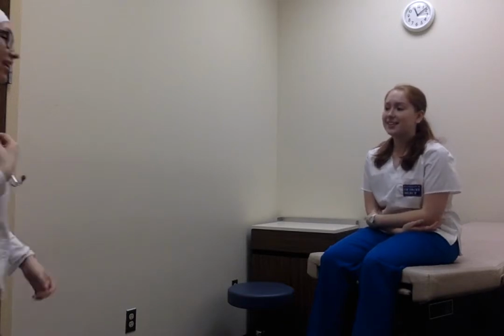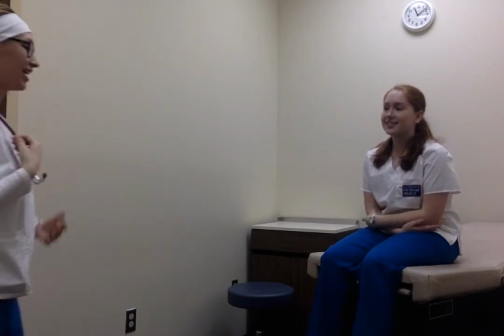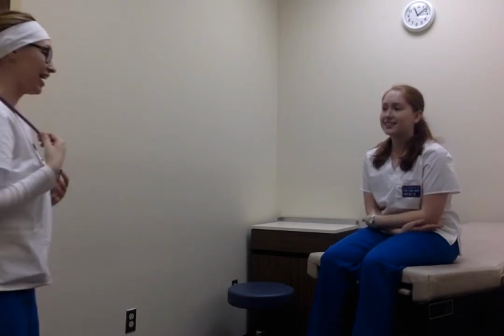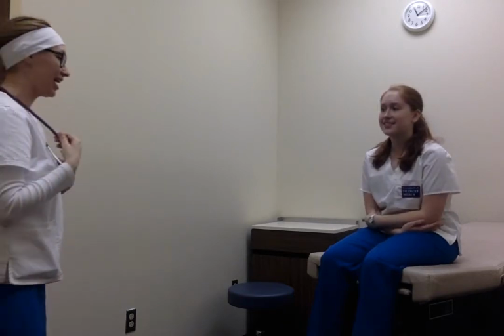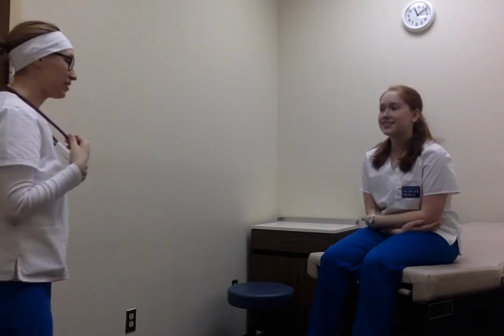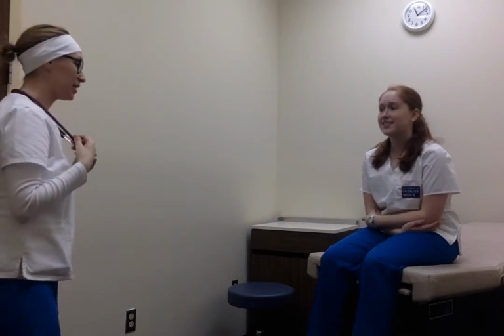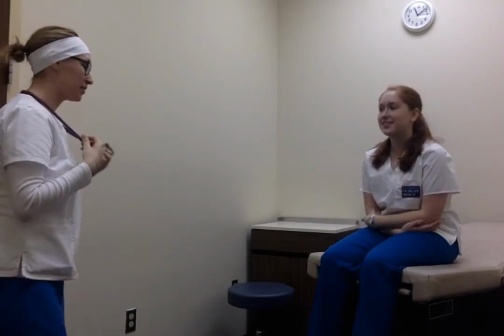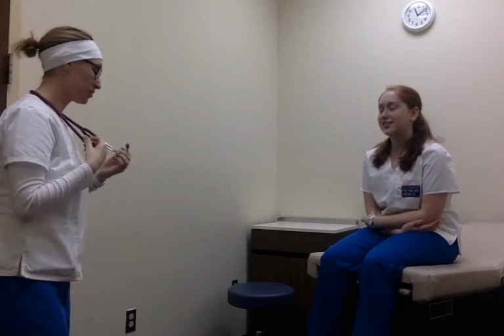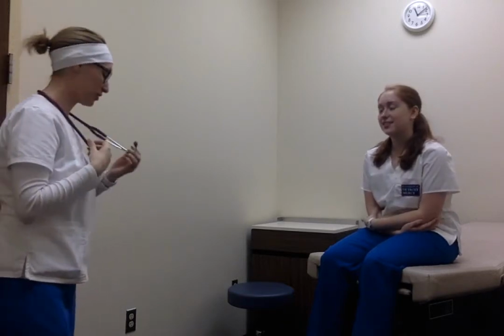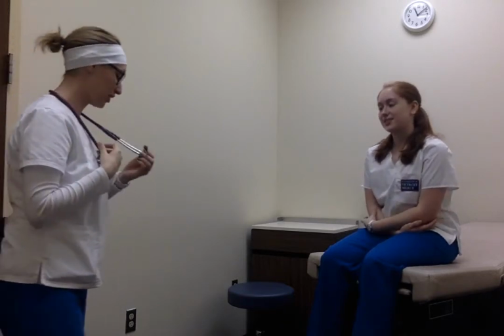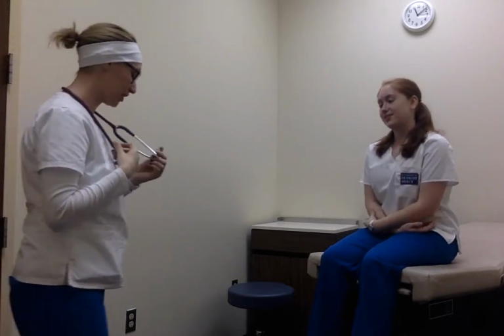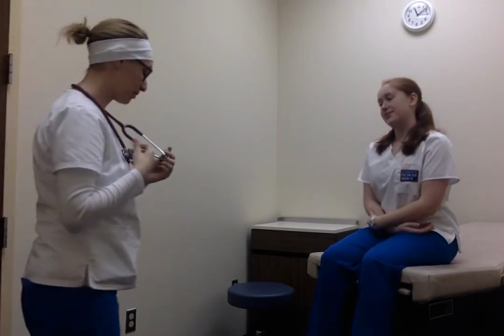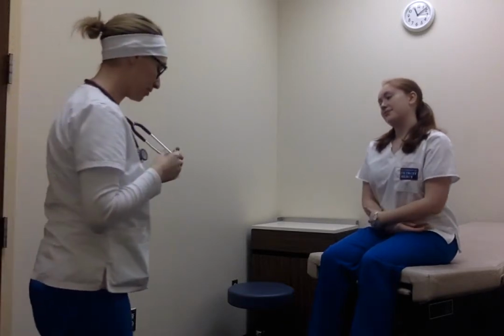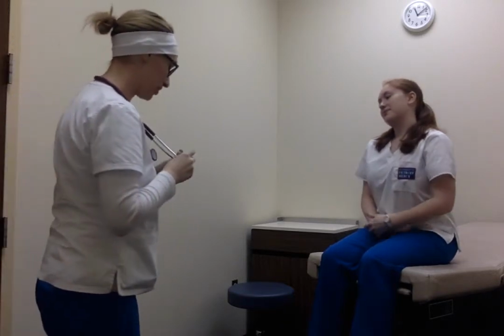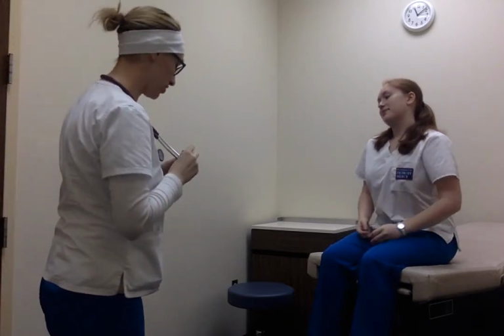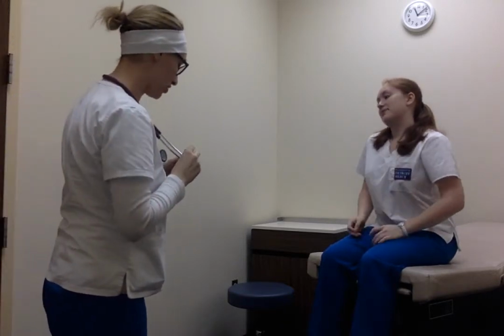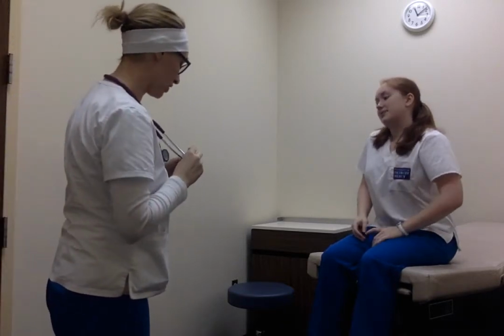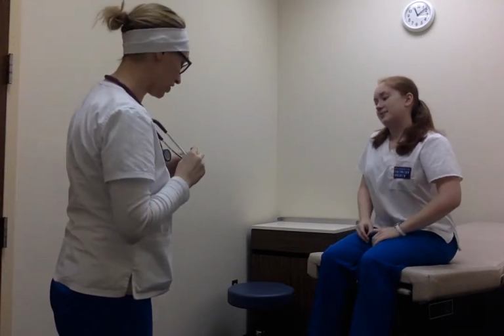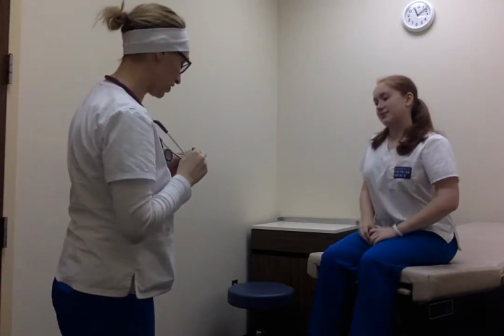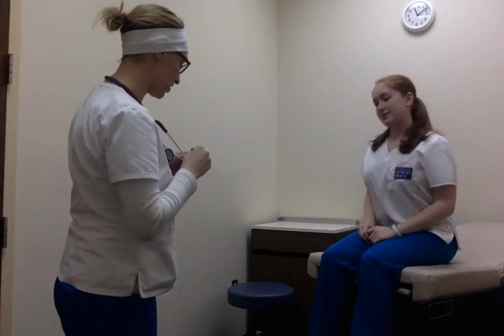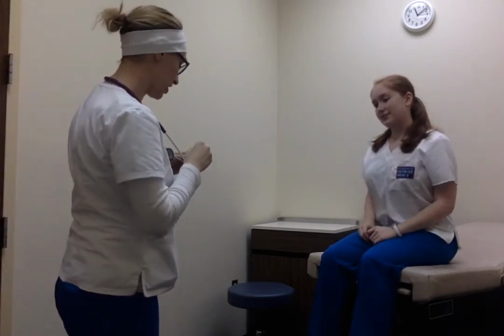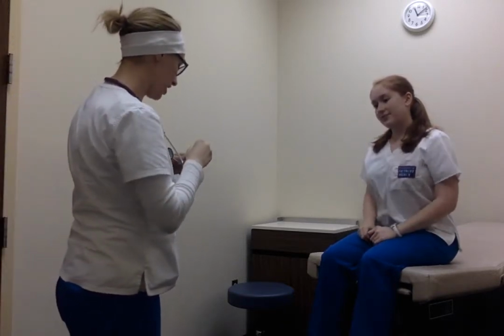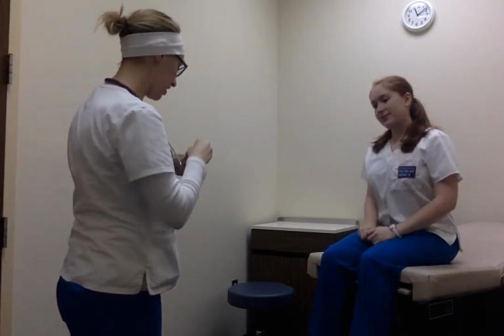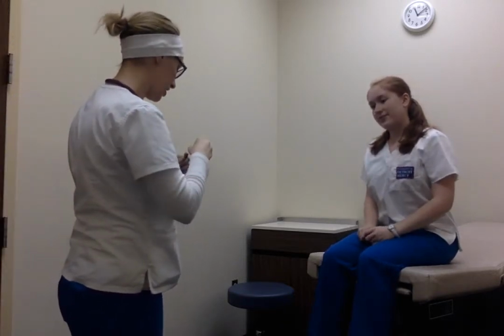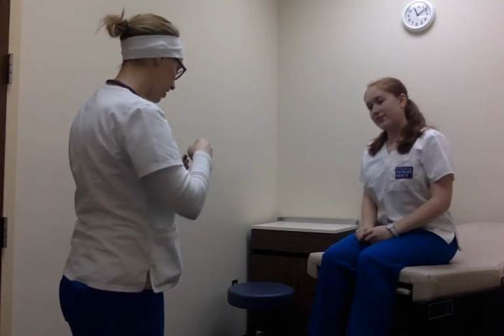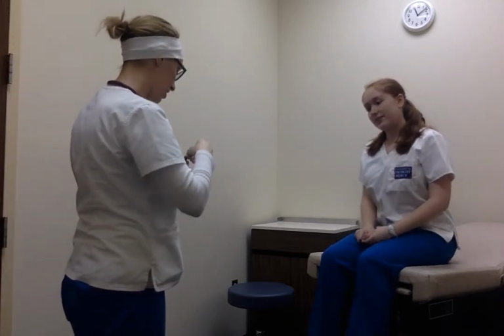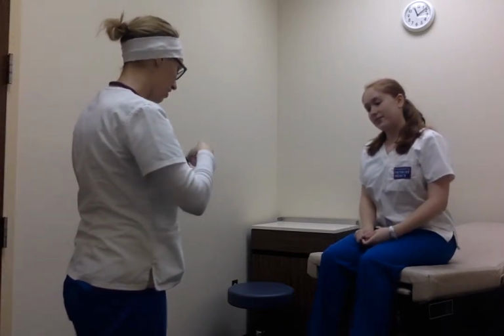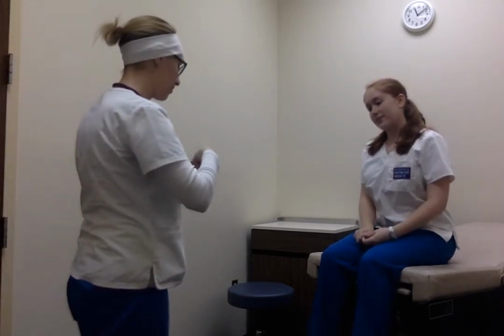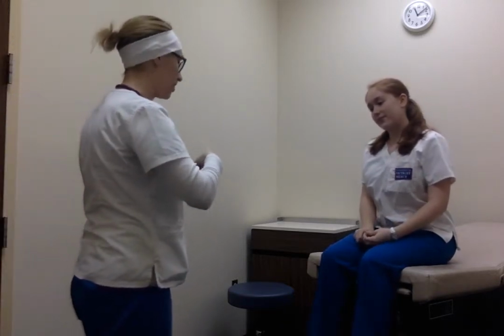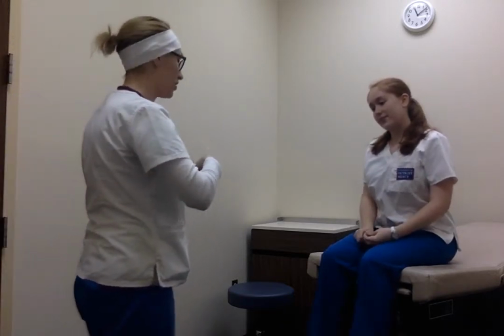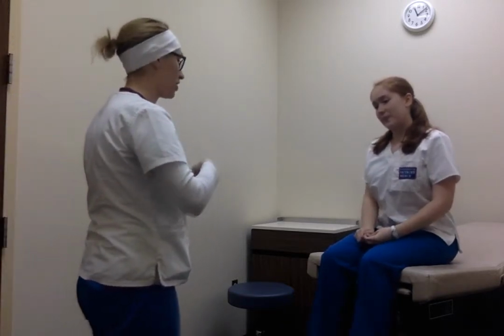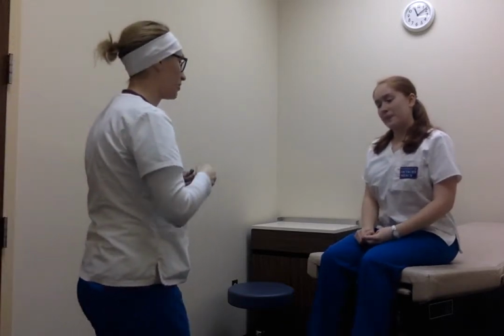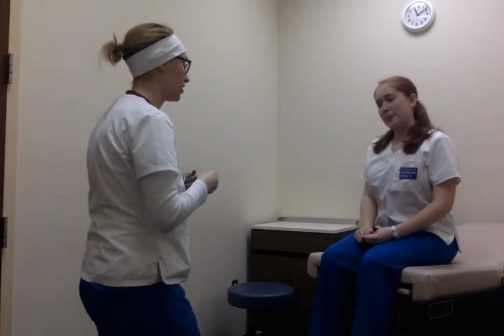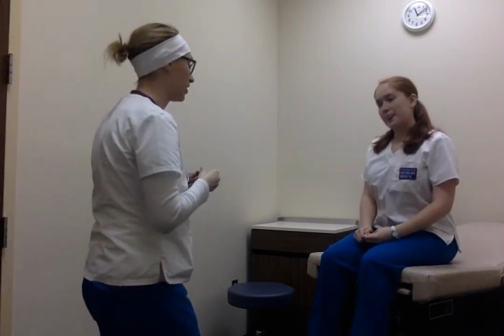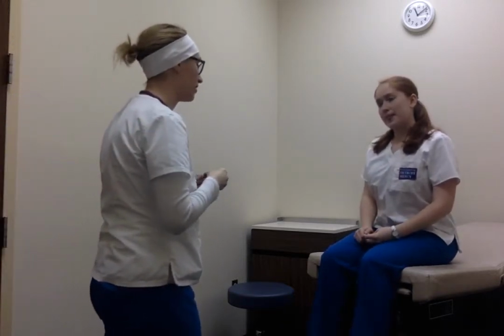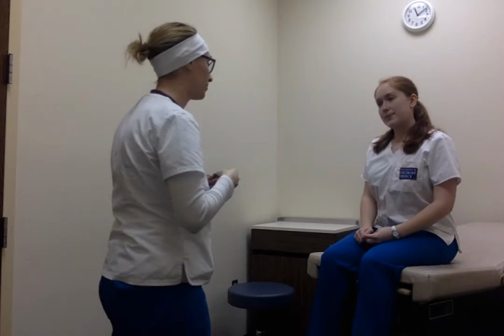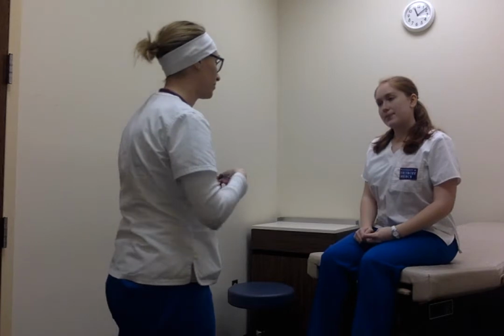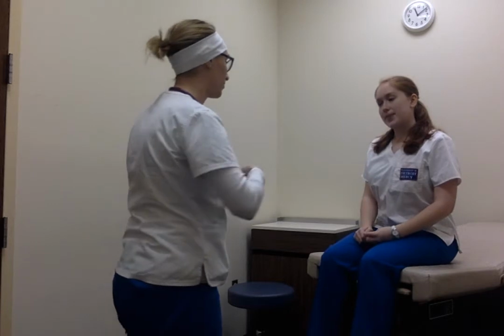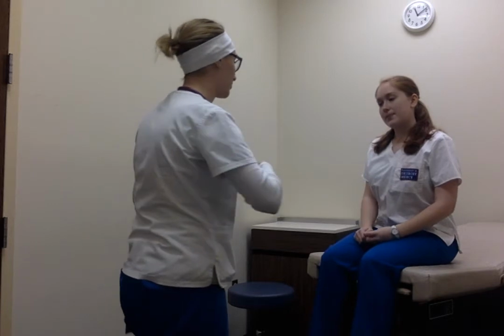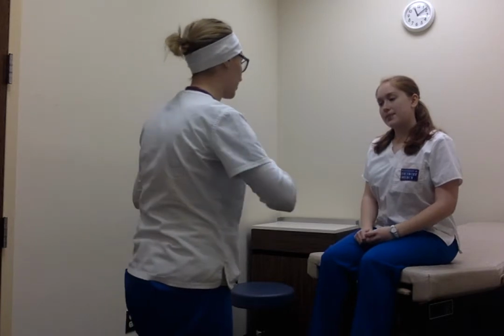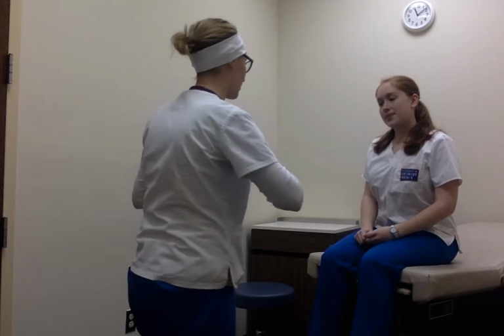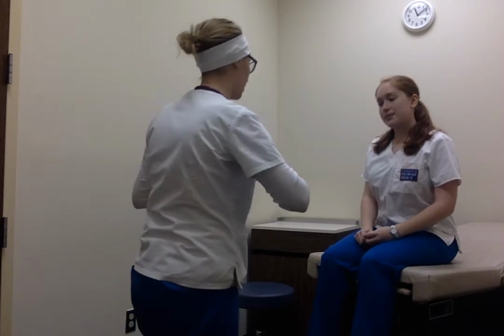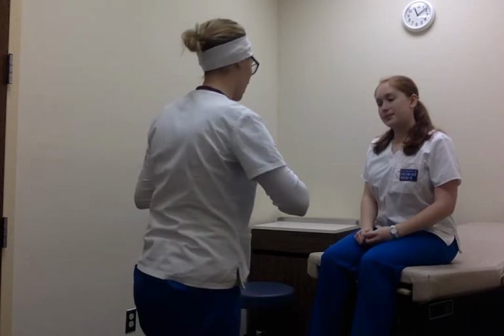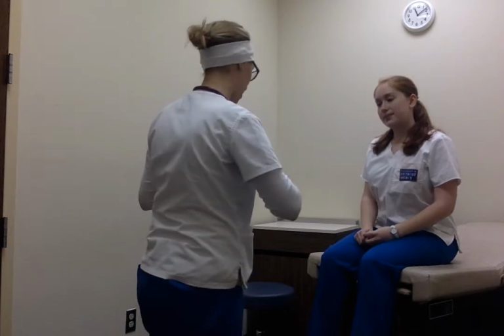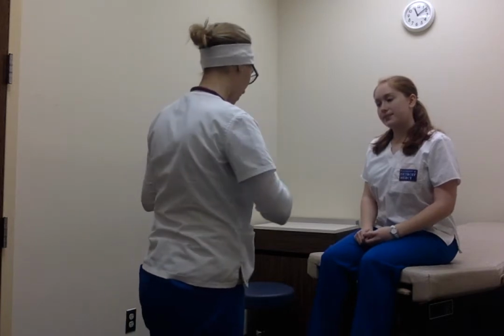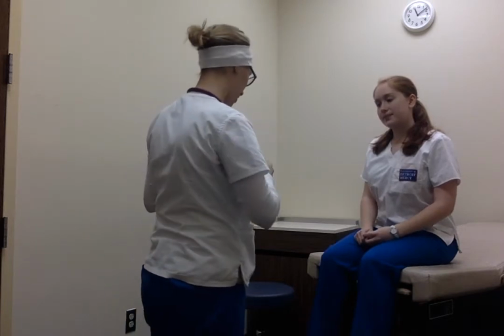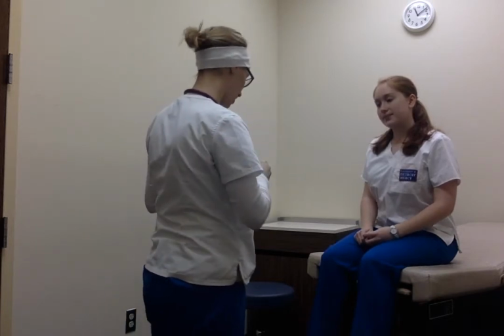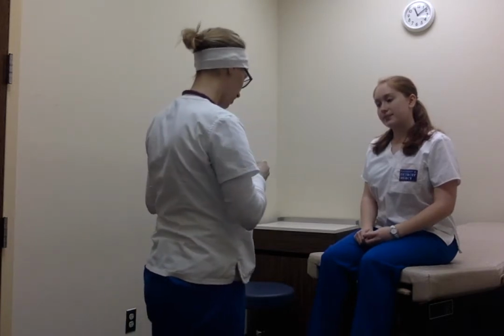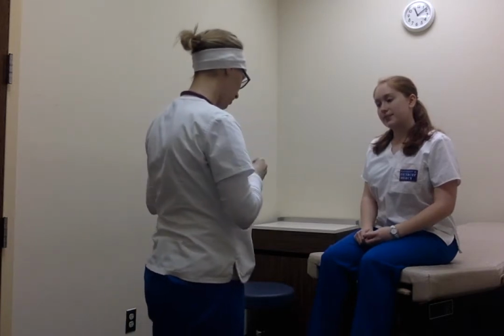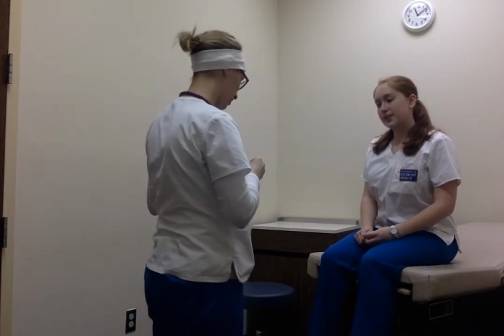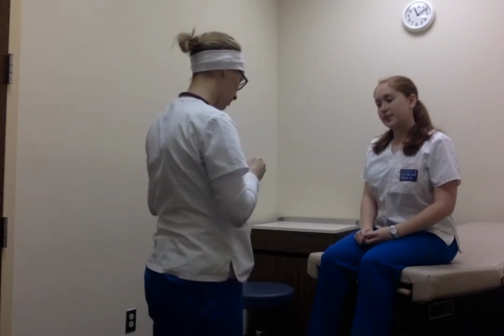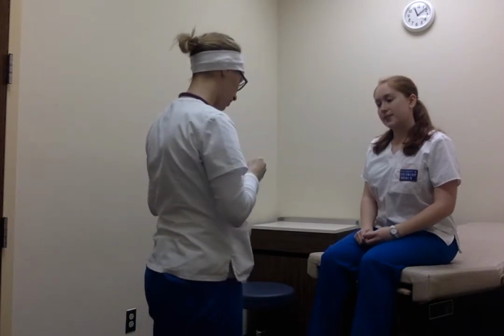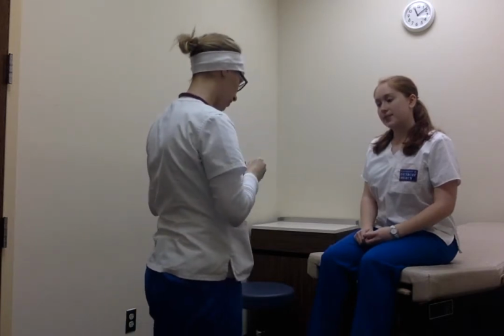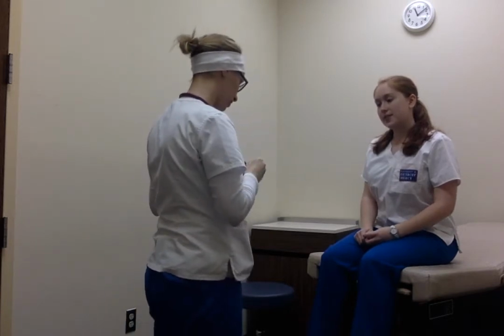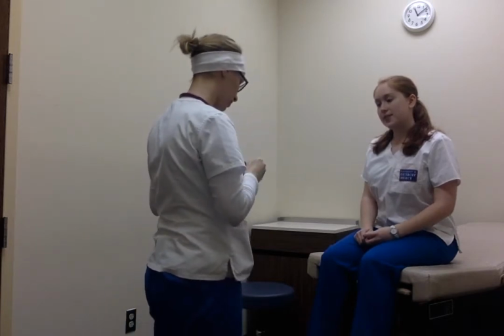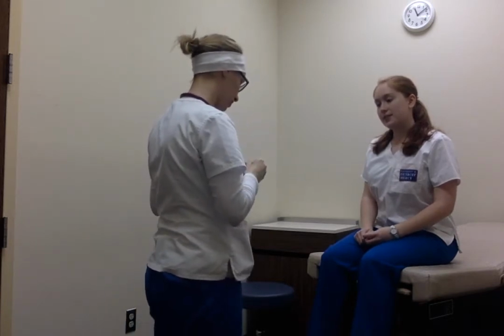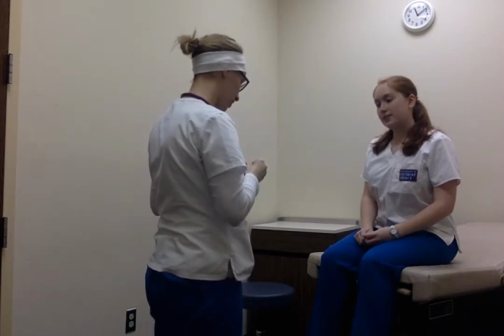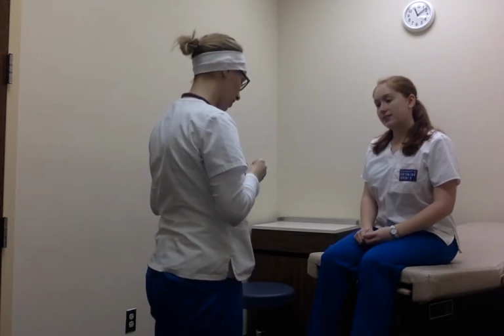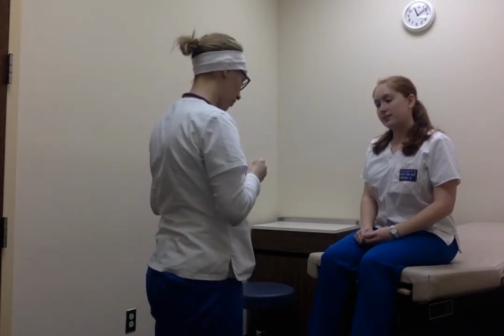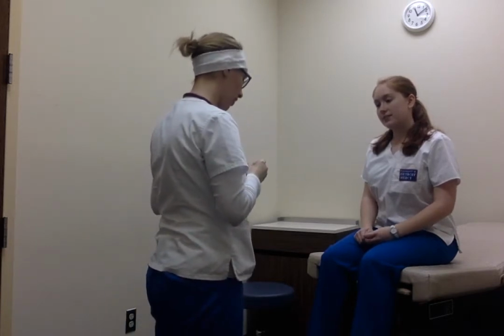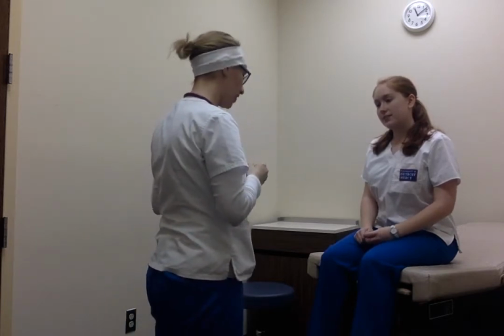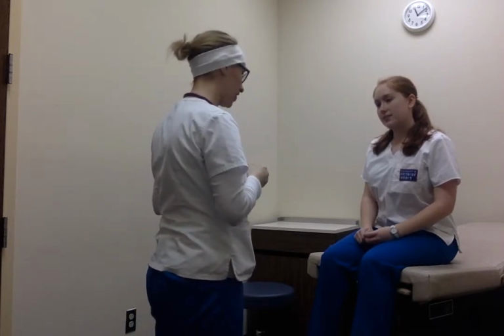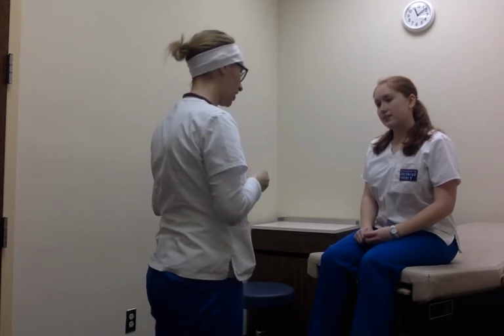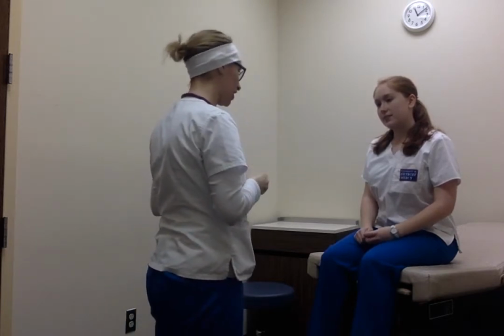Hi, my name is Patrina. I'm going to be a student nurse today. Can you tell me your name? Emily. Where you are? UDM. Why you're here?